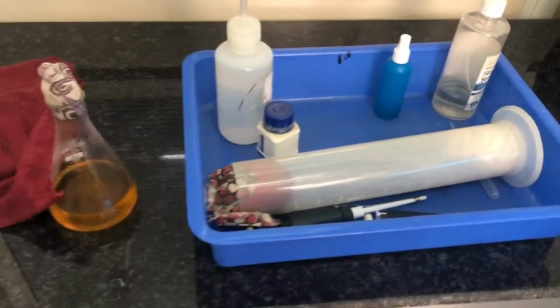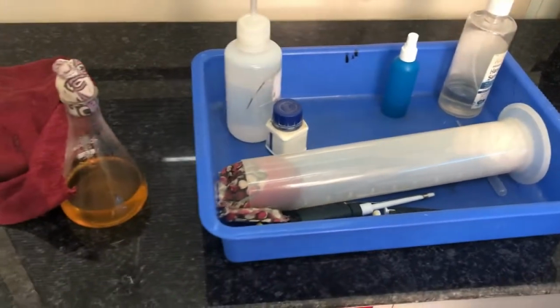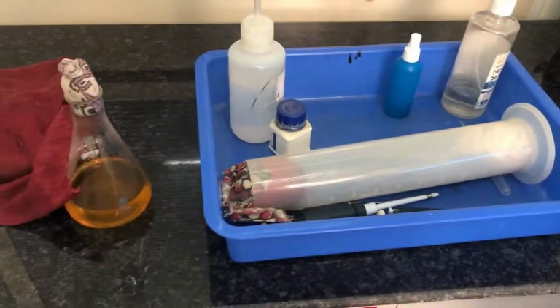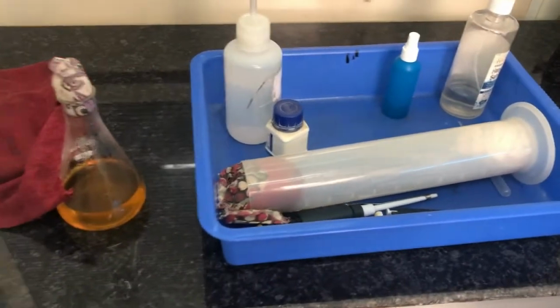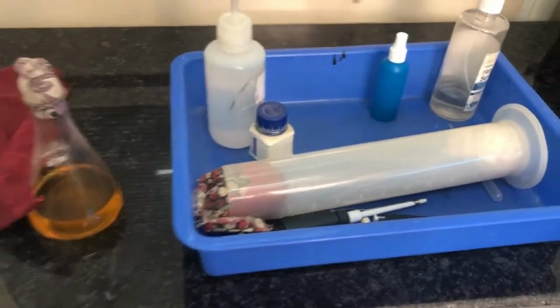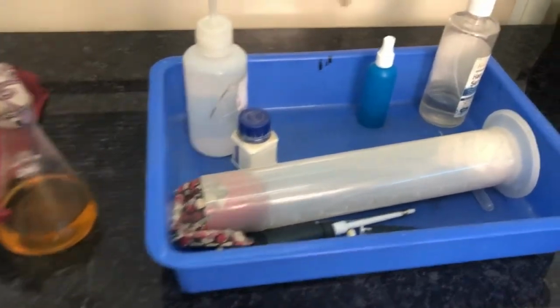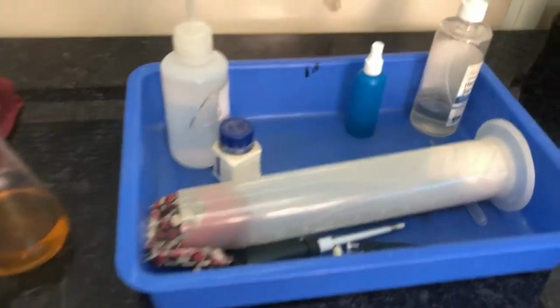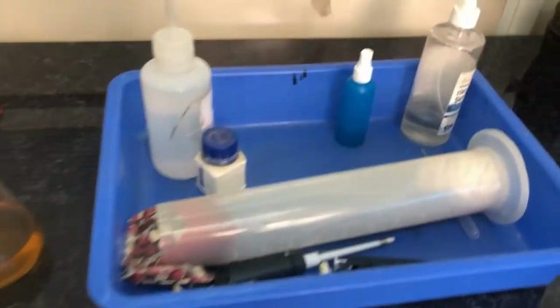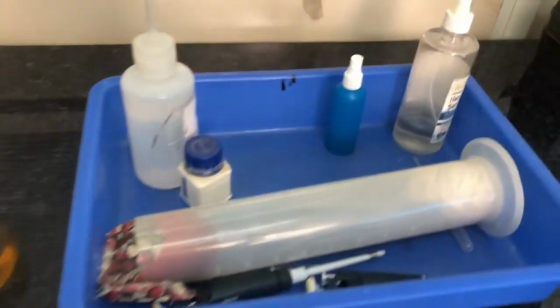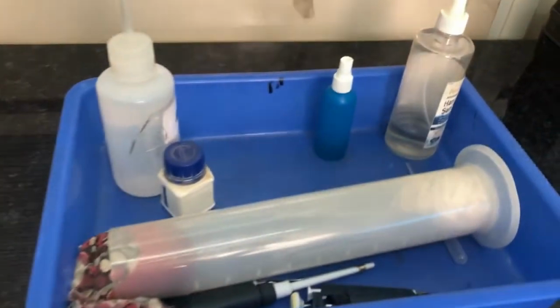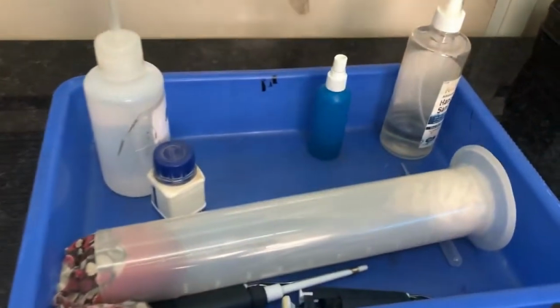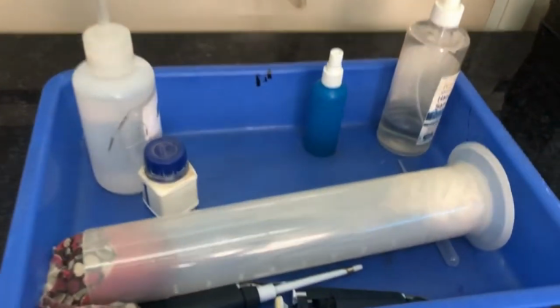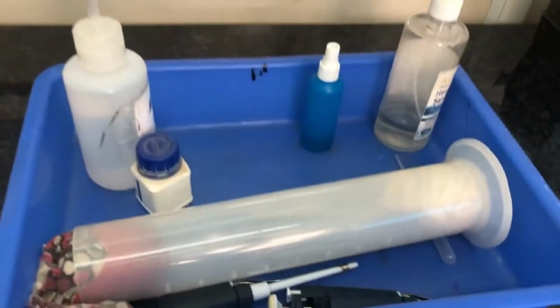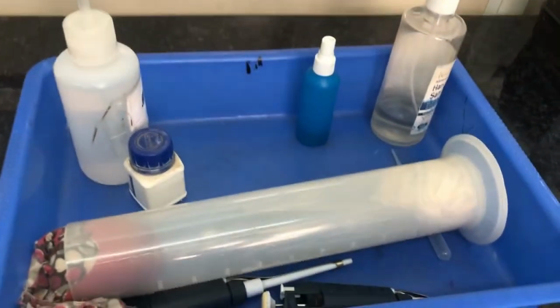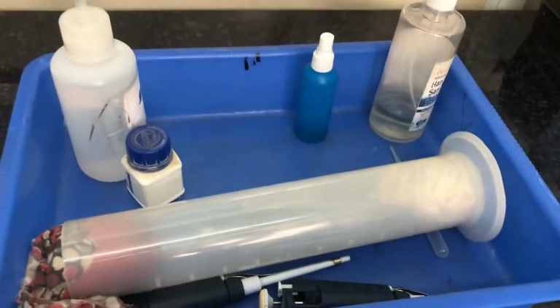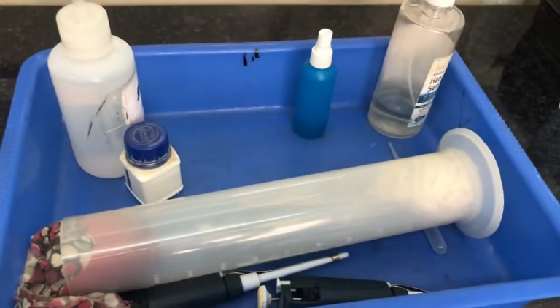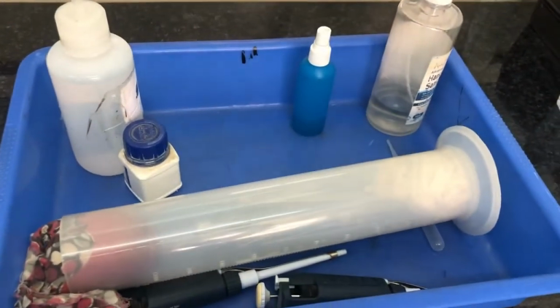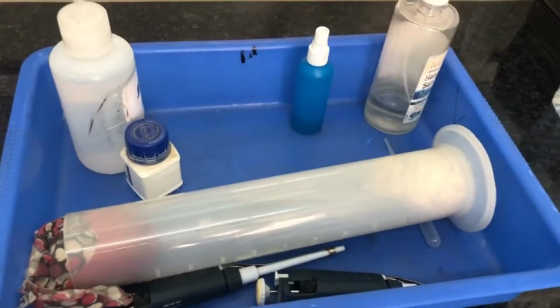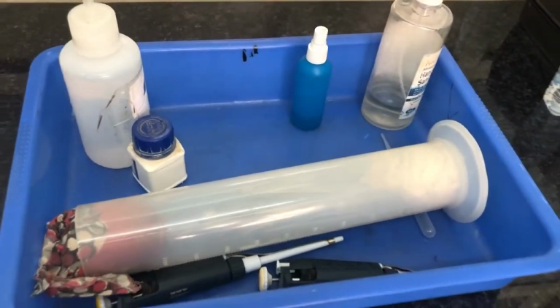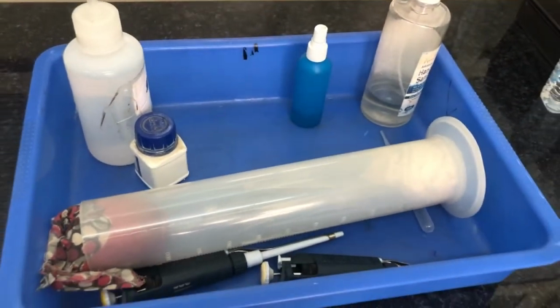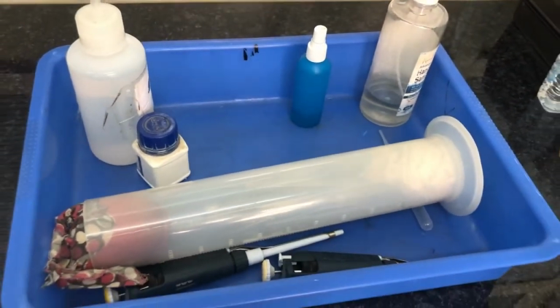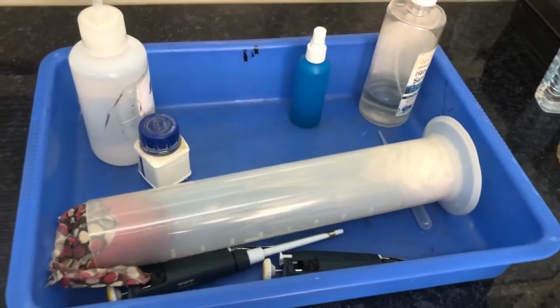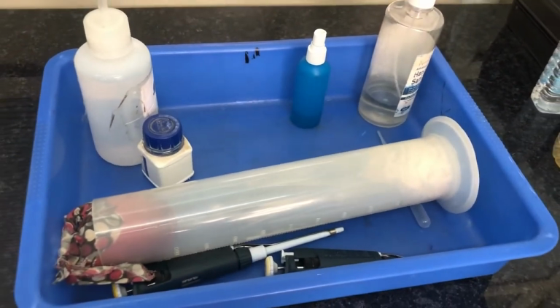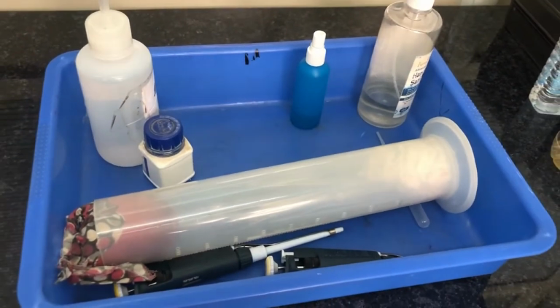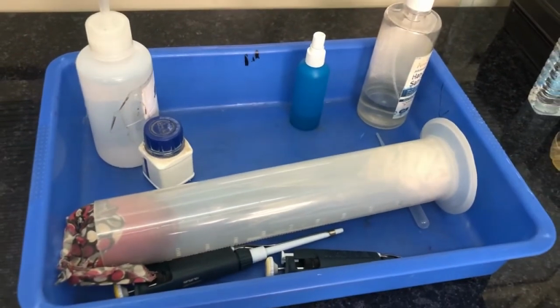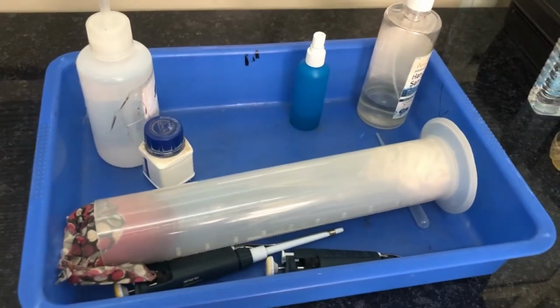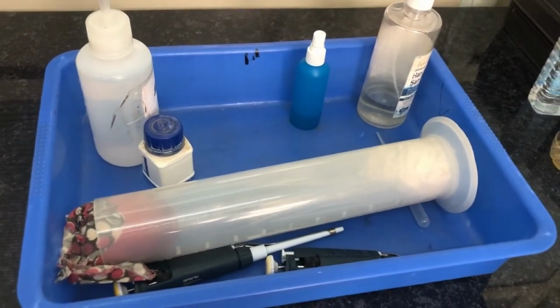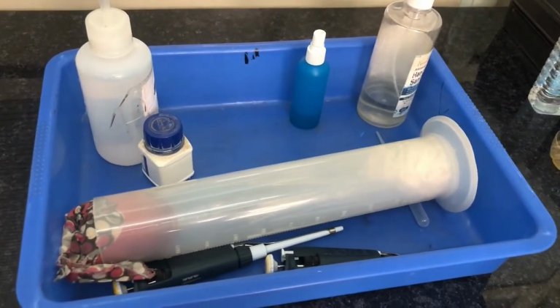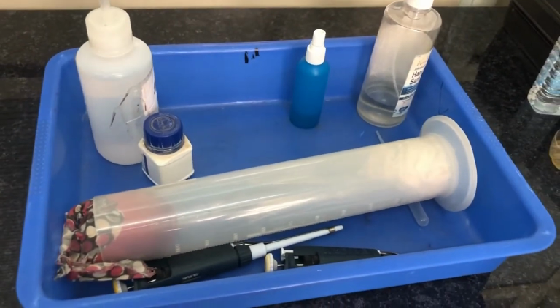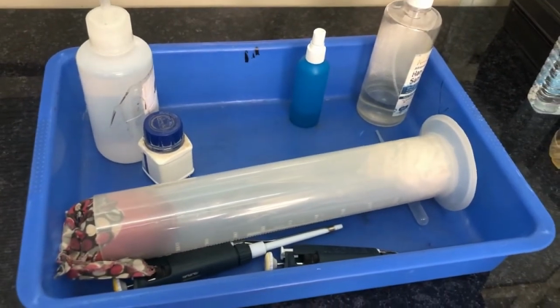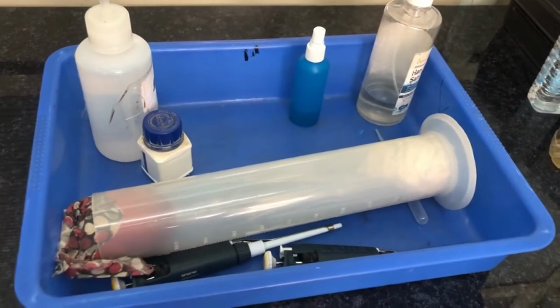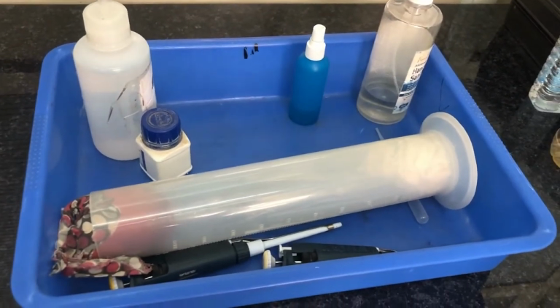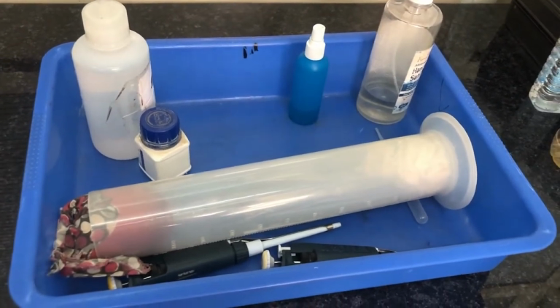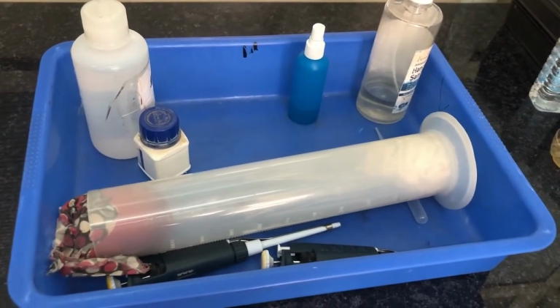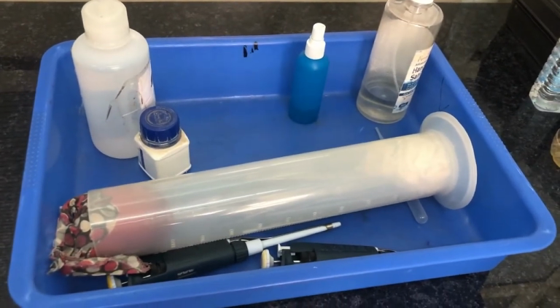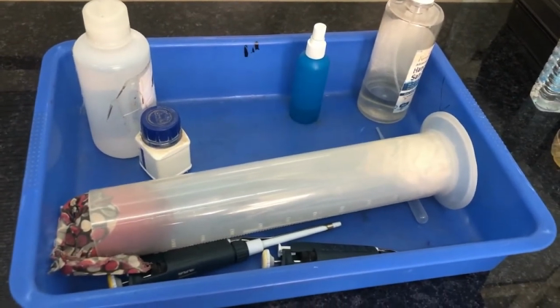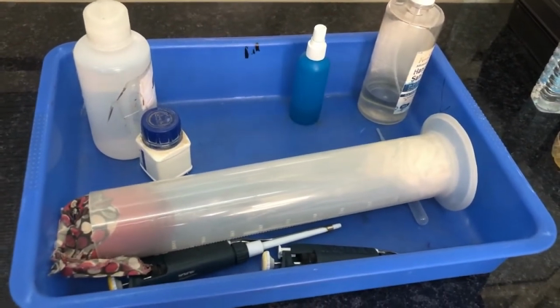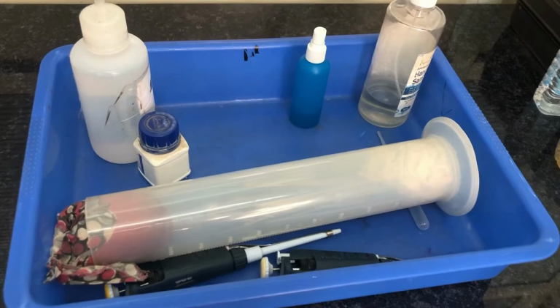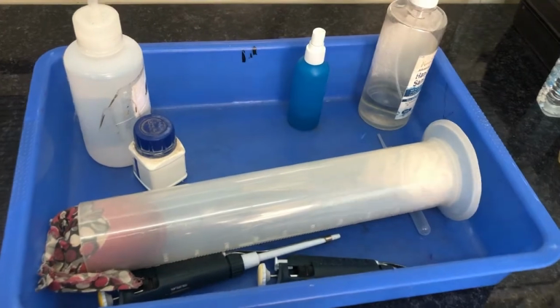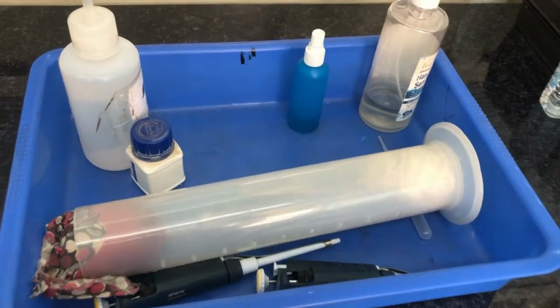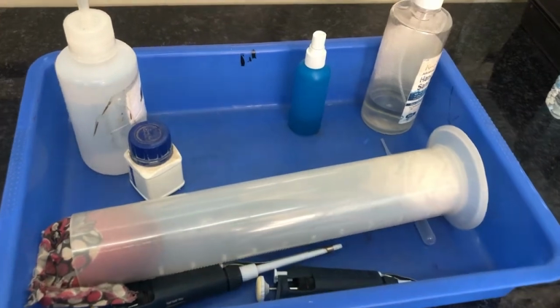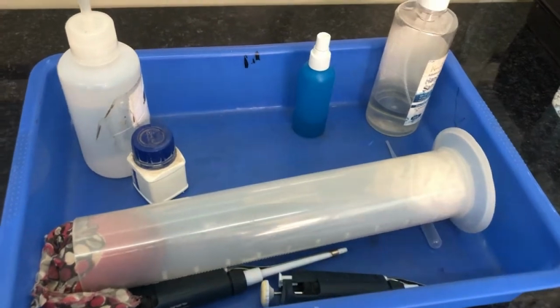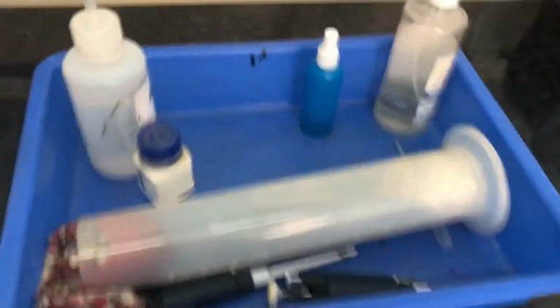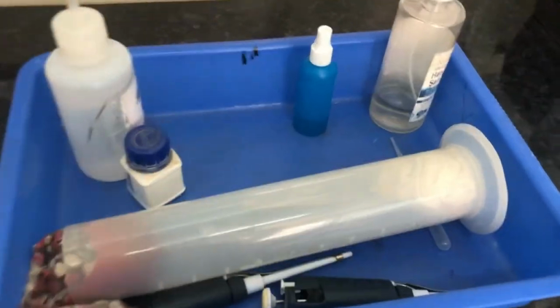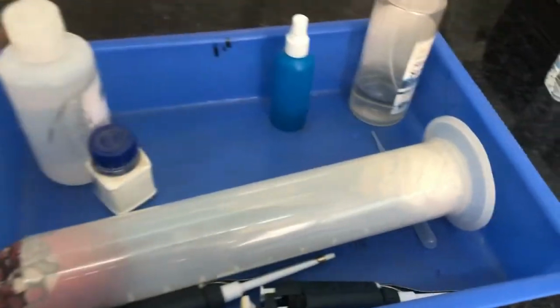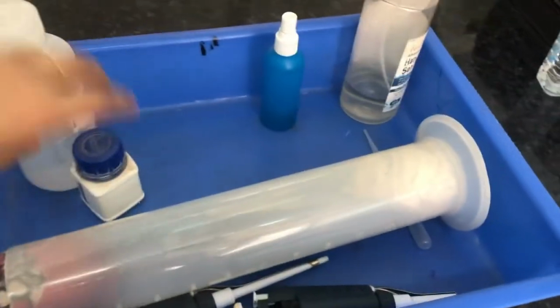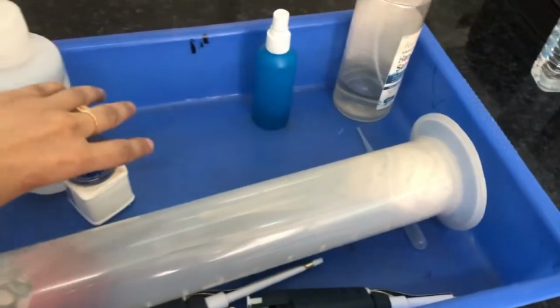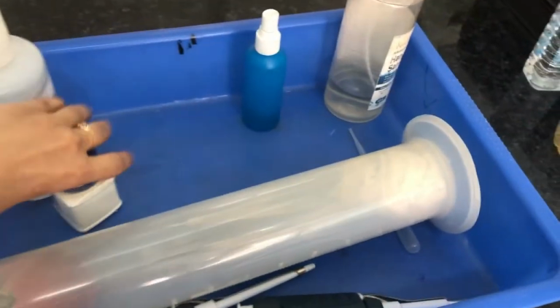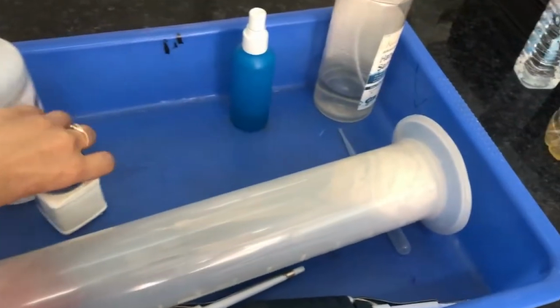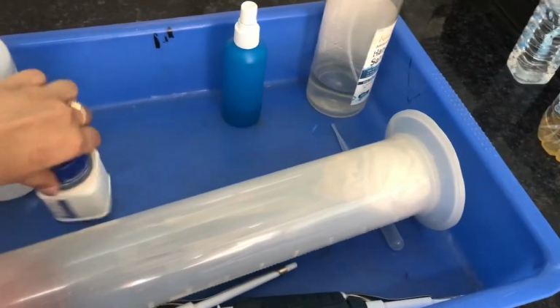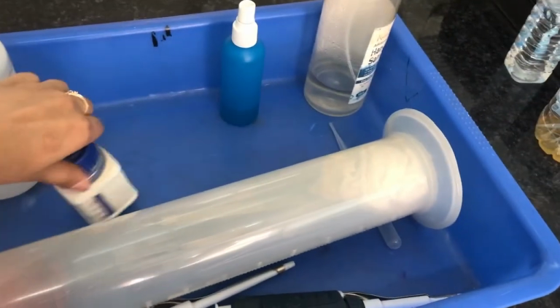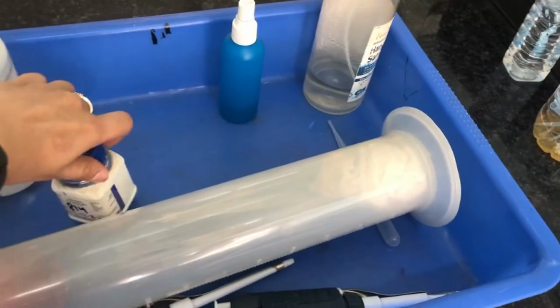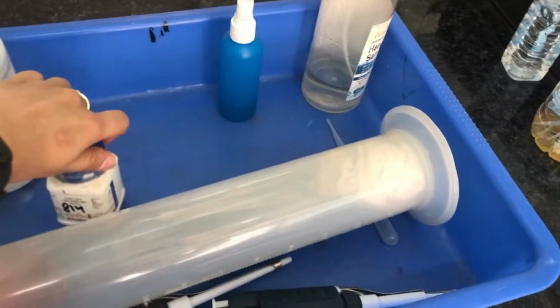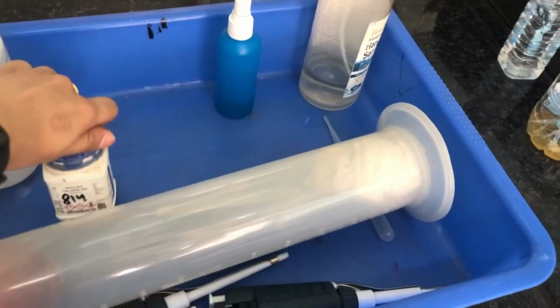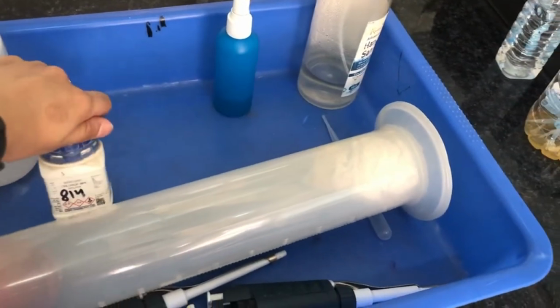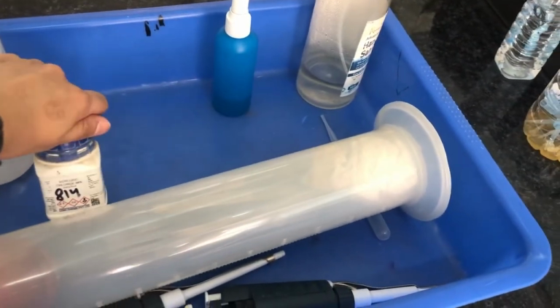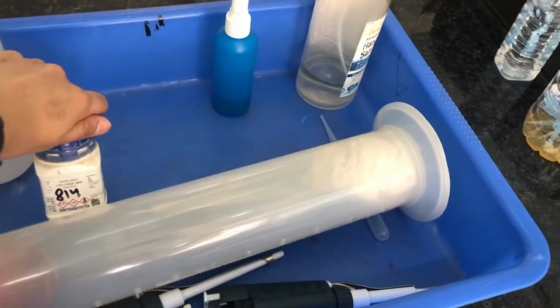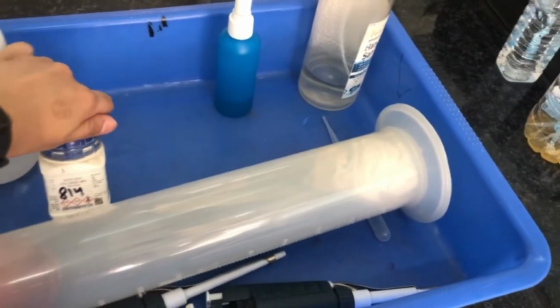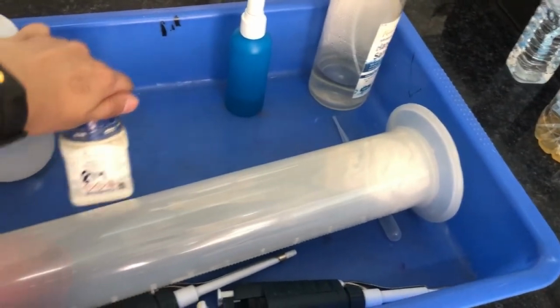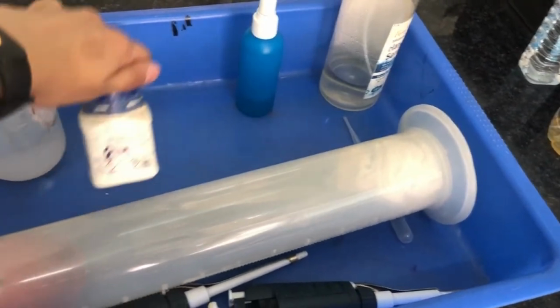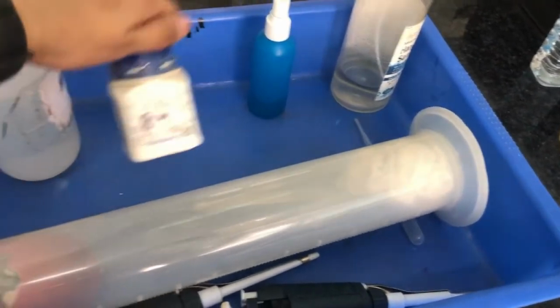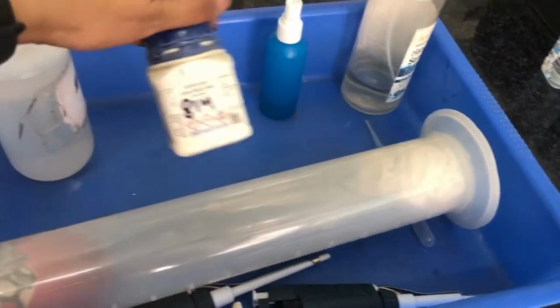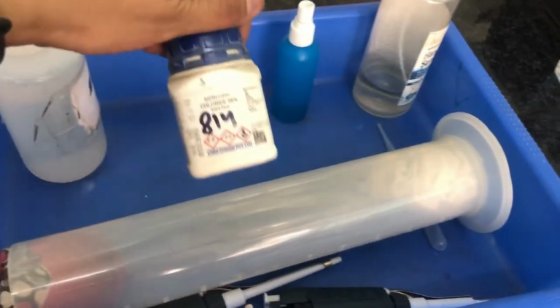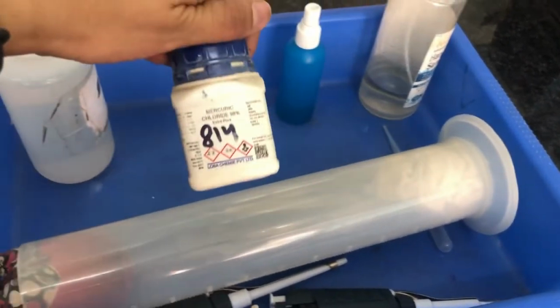In this experiment, we will be understanding how we can surface sterilize the explant and culture it on the media for callus growth.